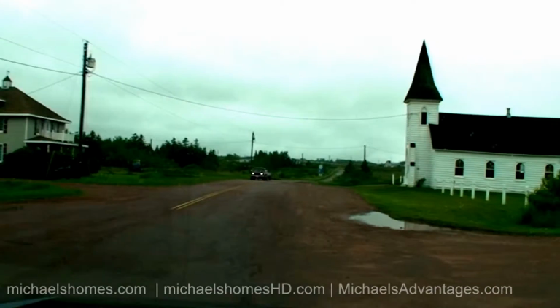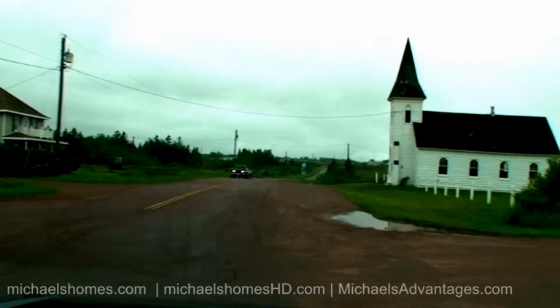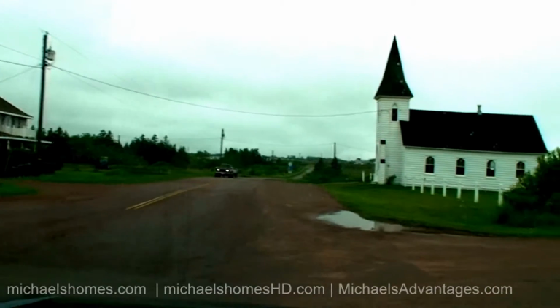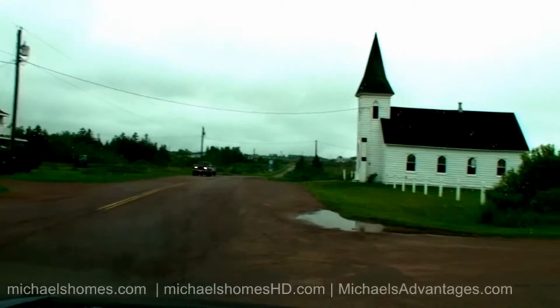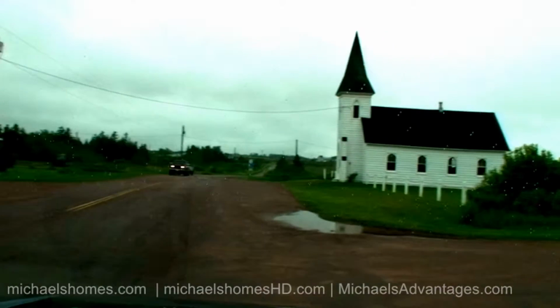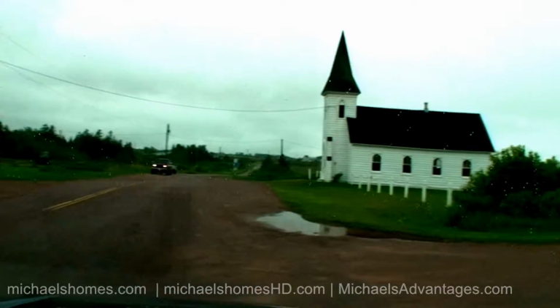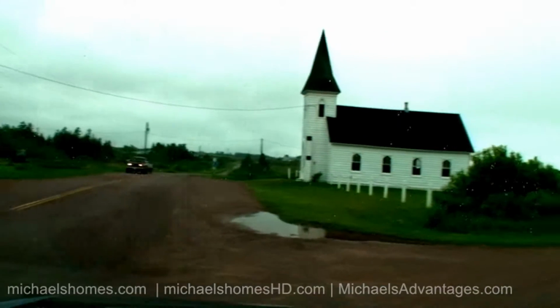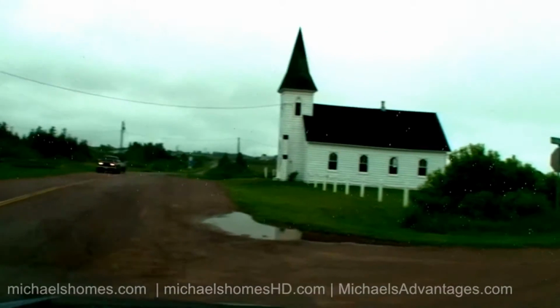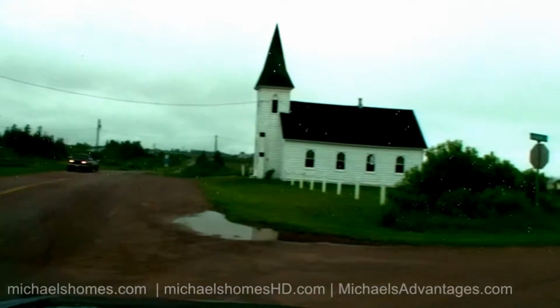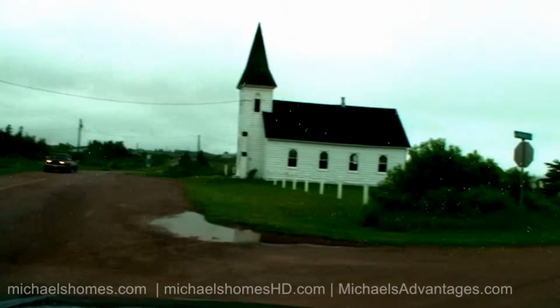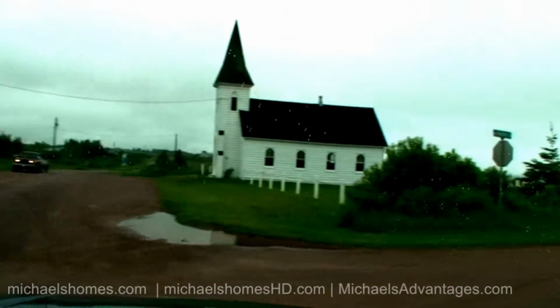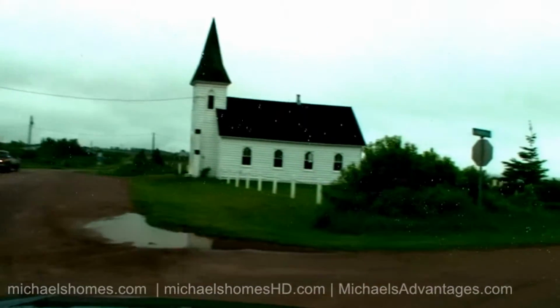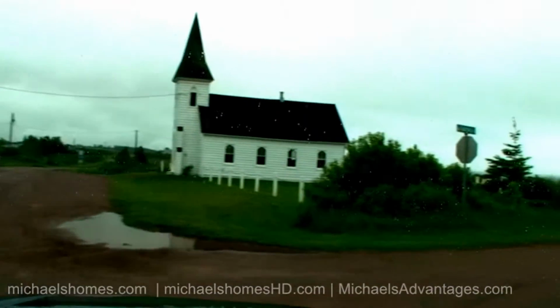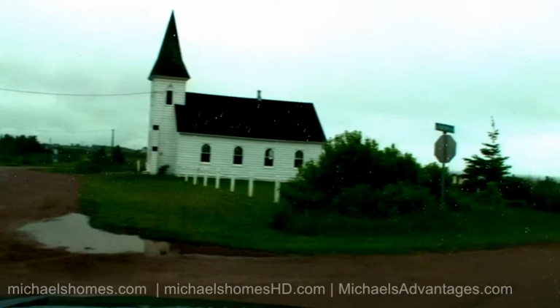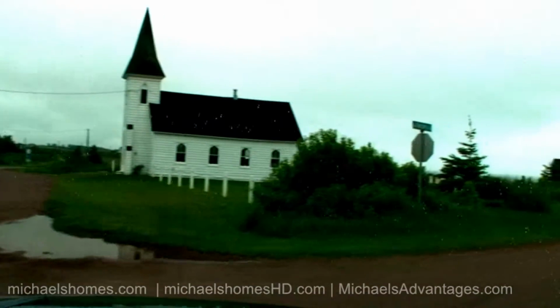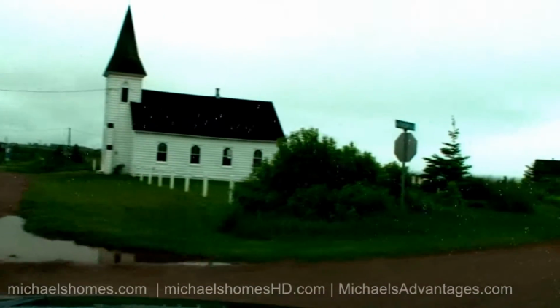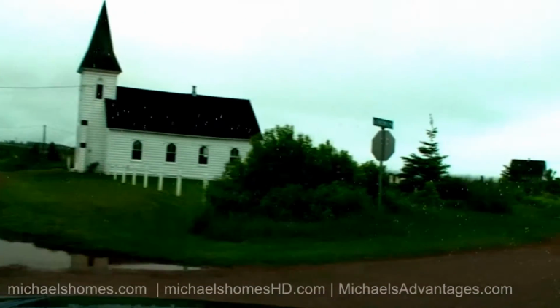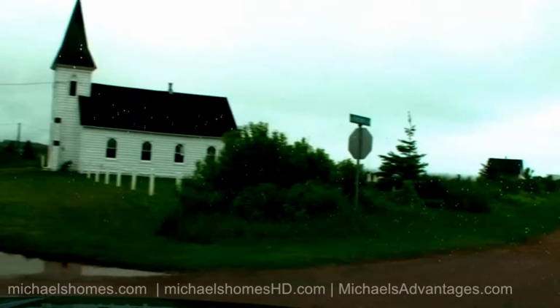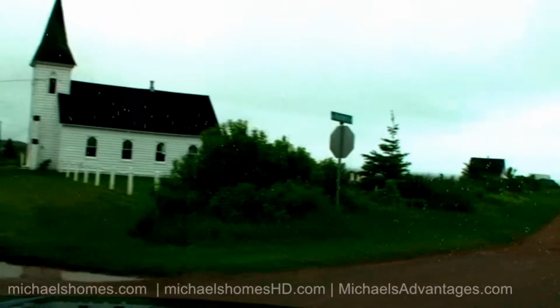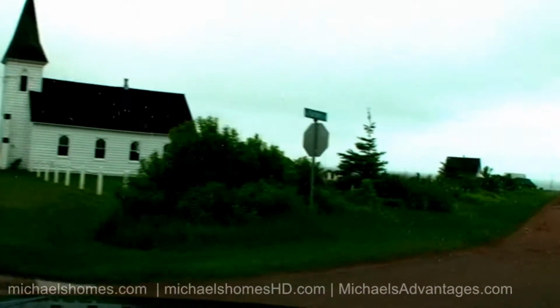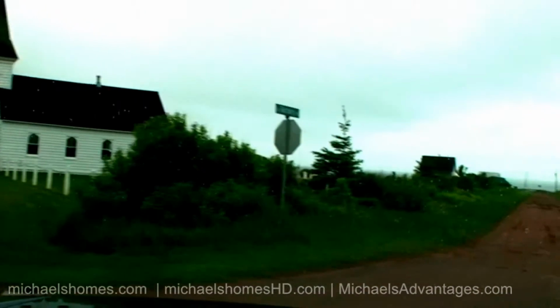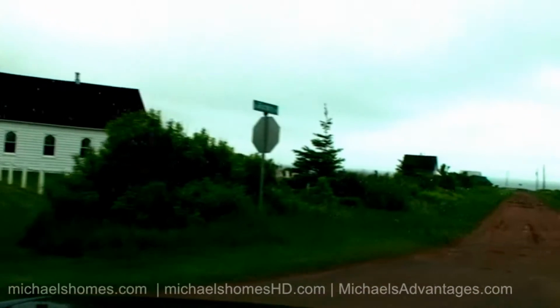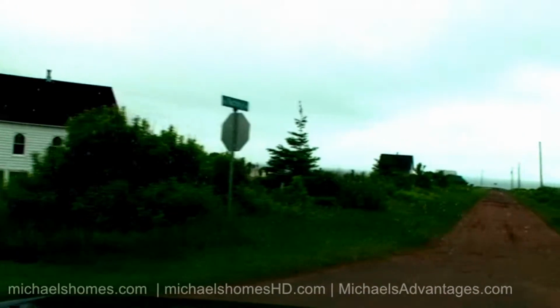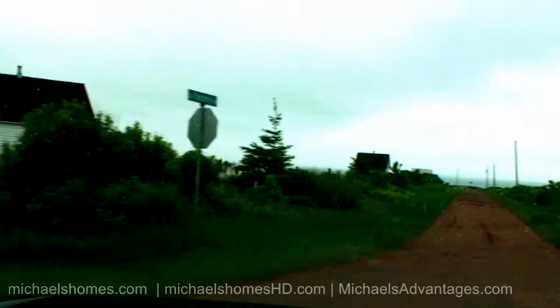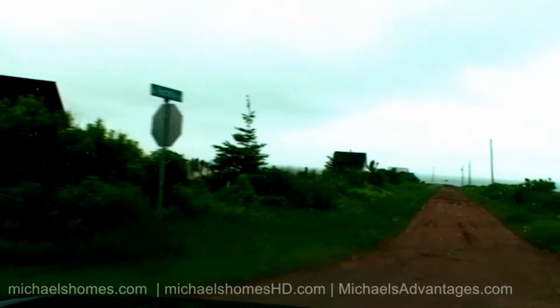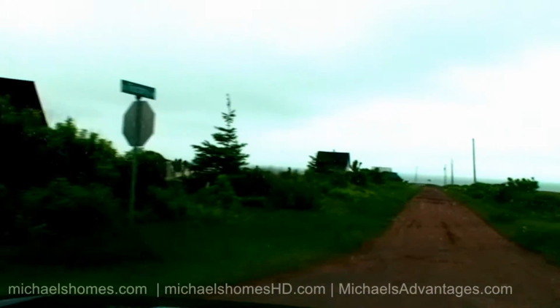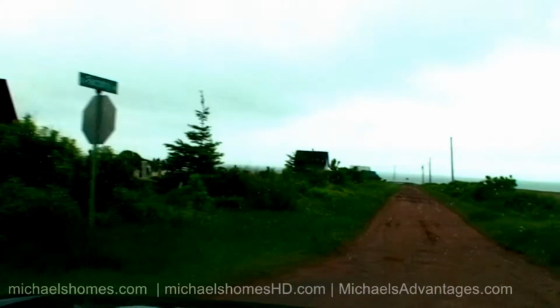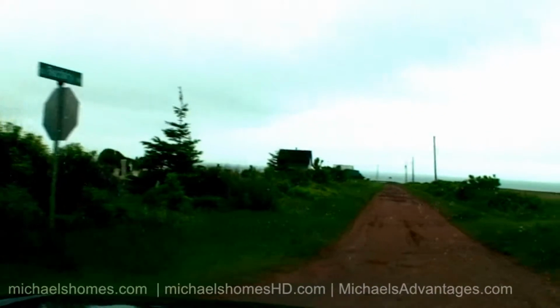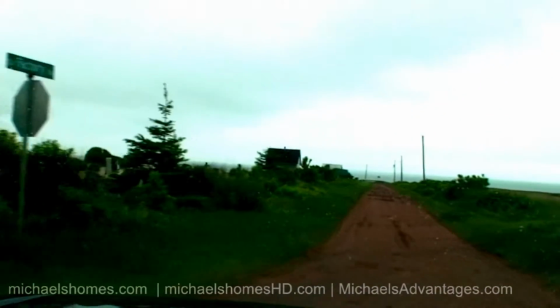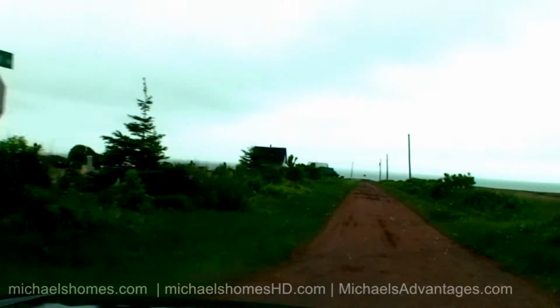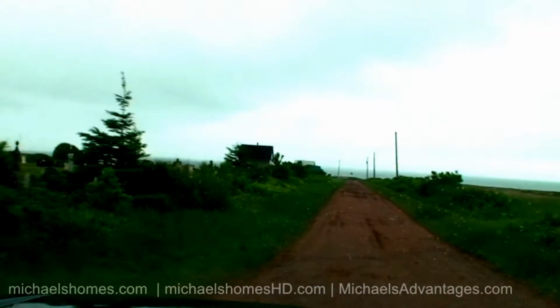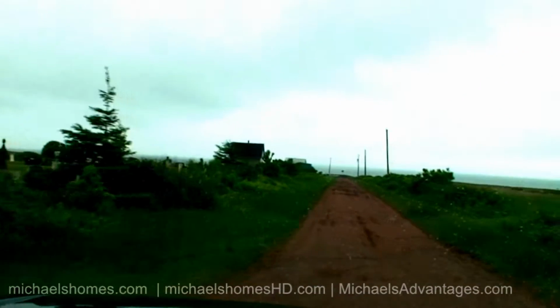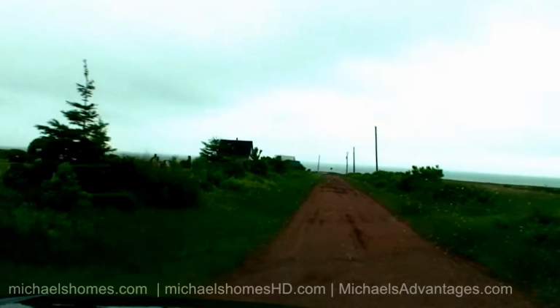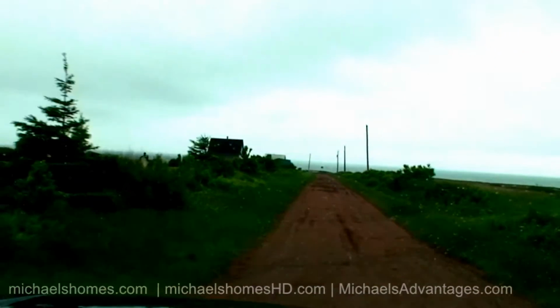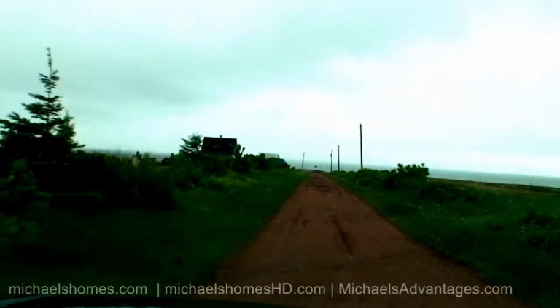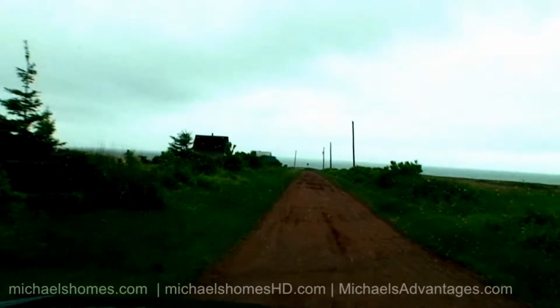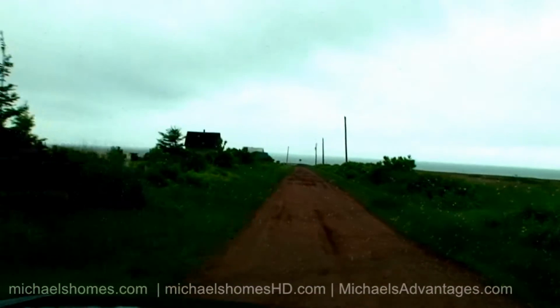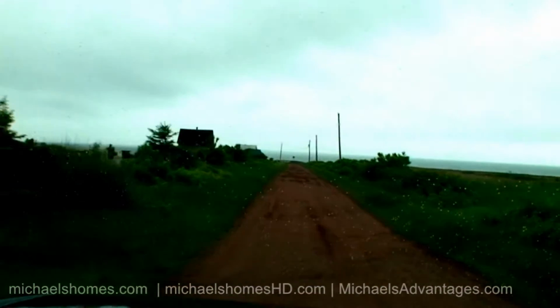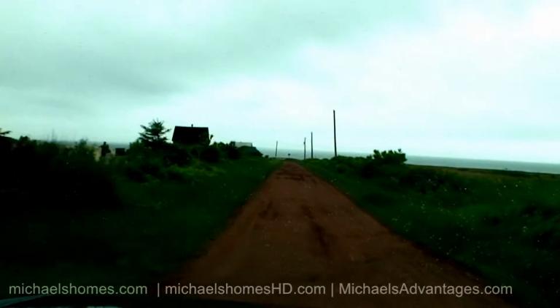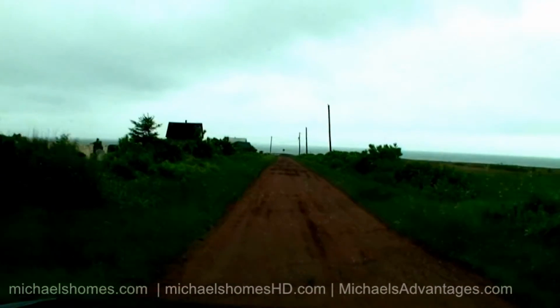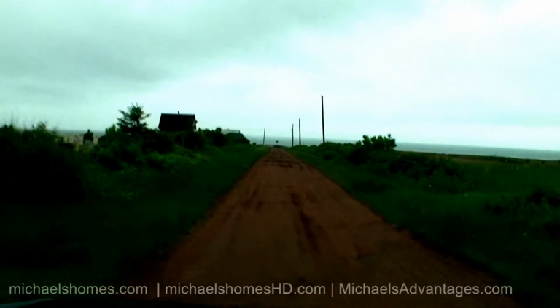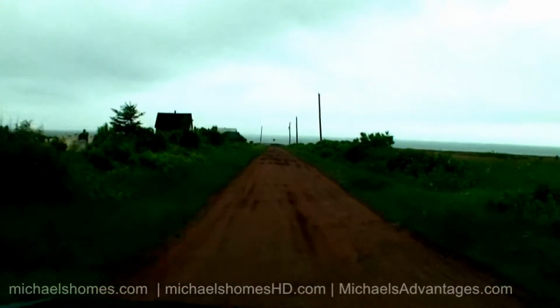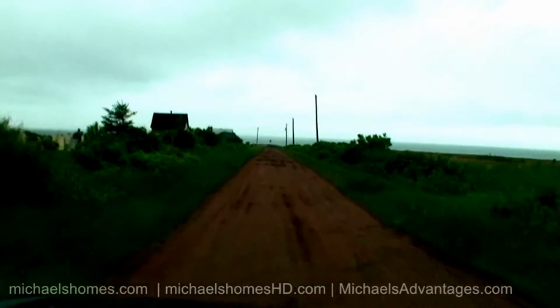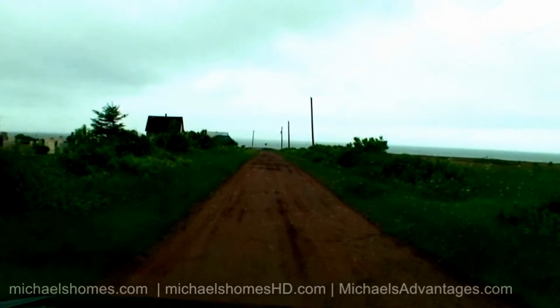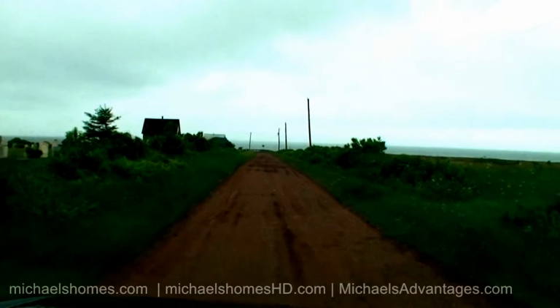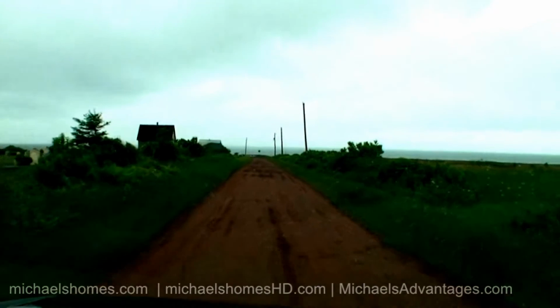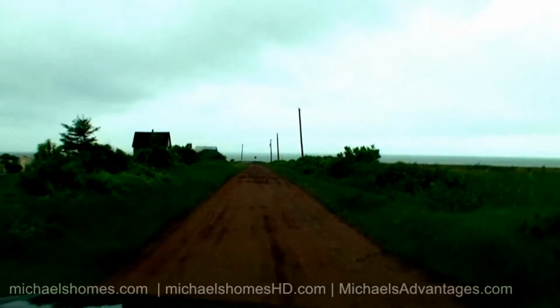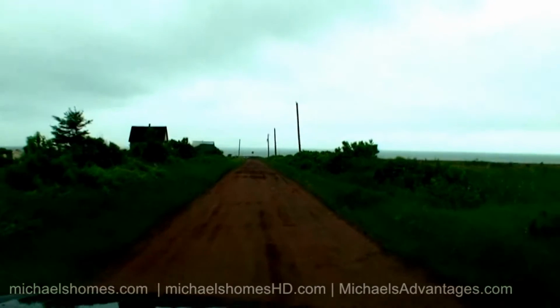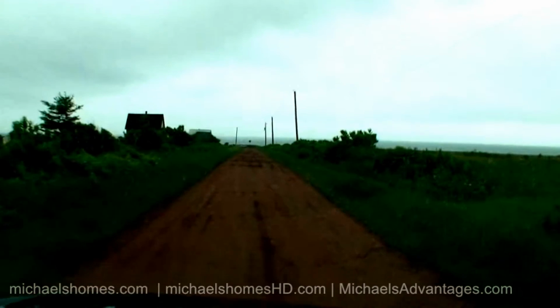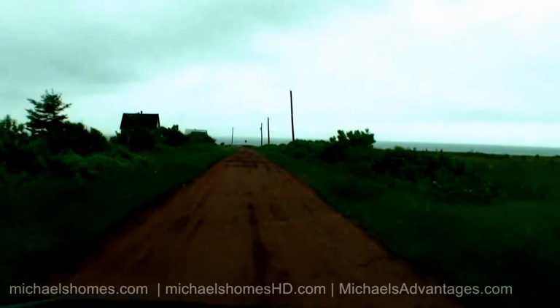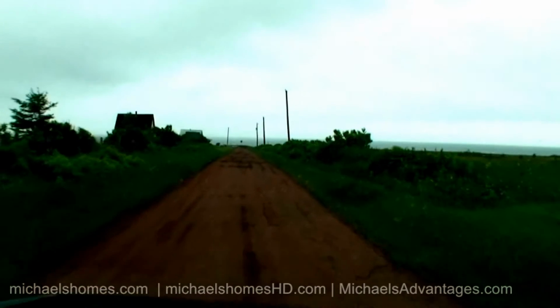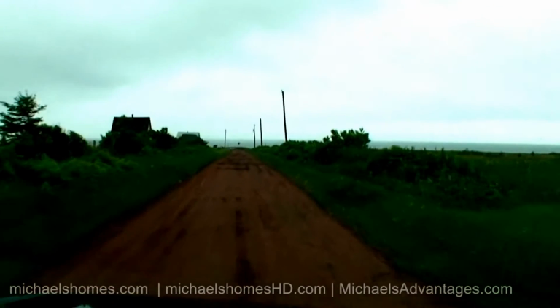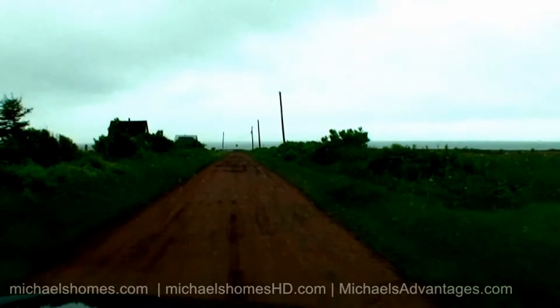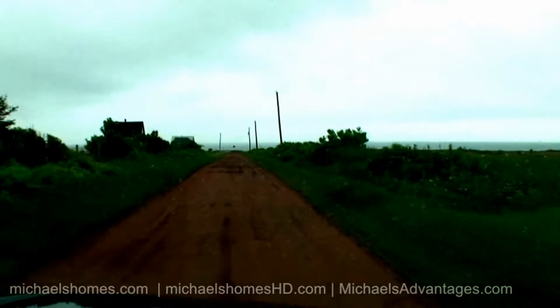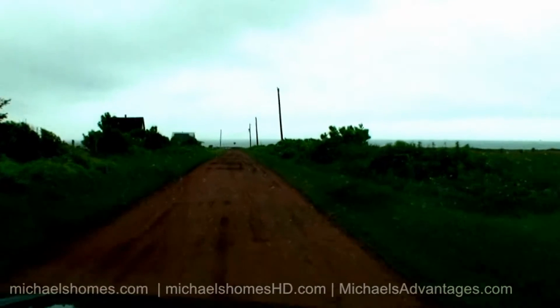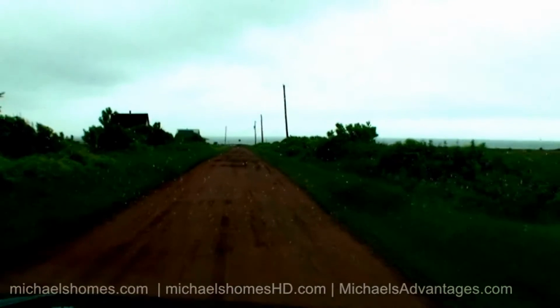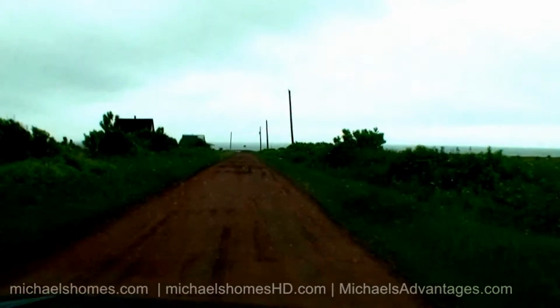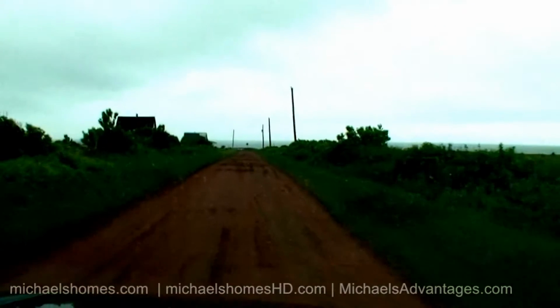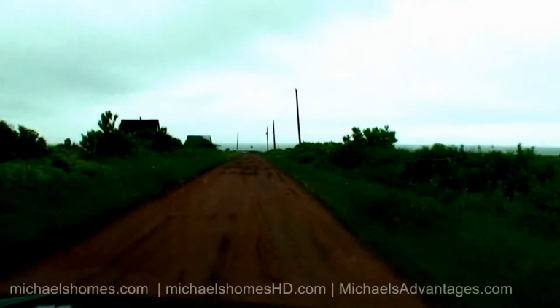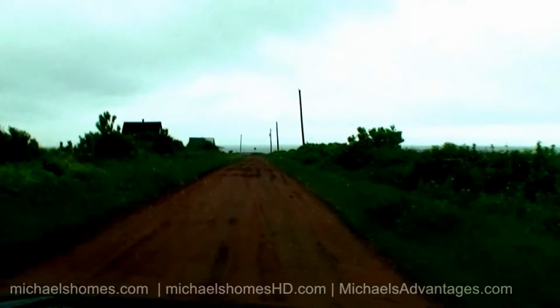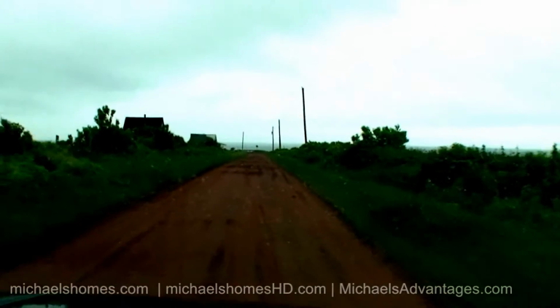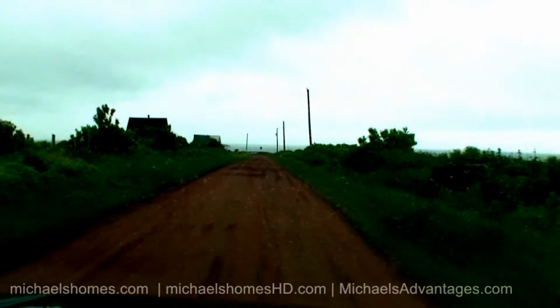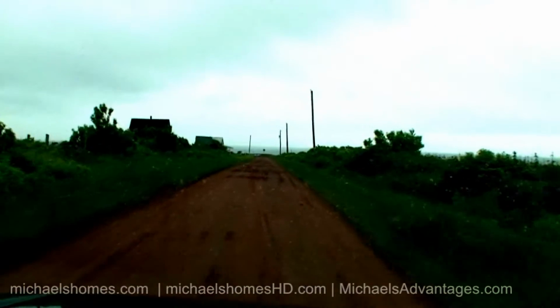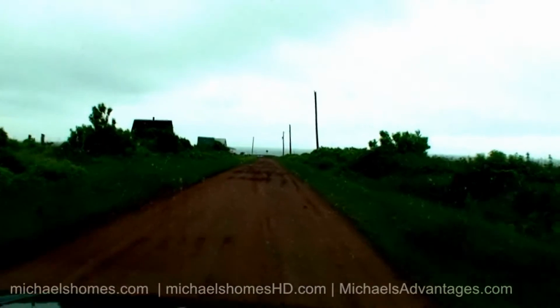So we're just going to go down Factory Road. Something tells me there's no factory down here because I've looked for it before. However, there is a graveyard.